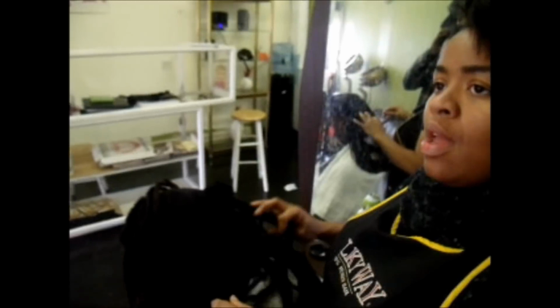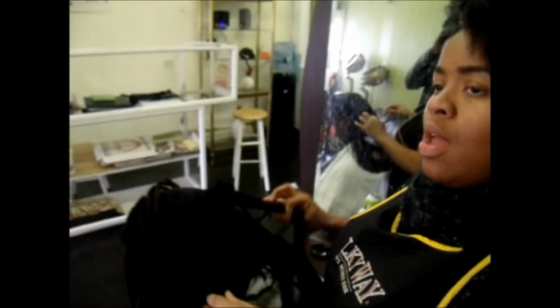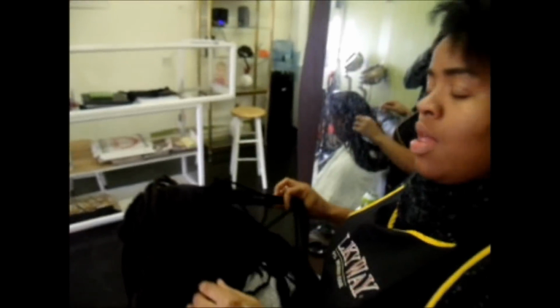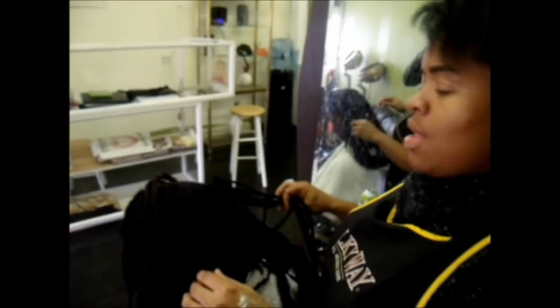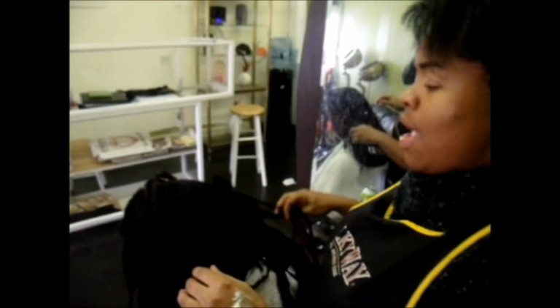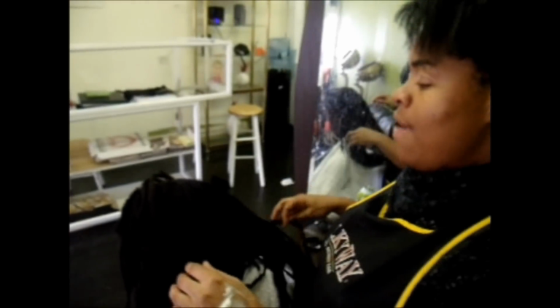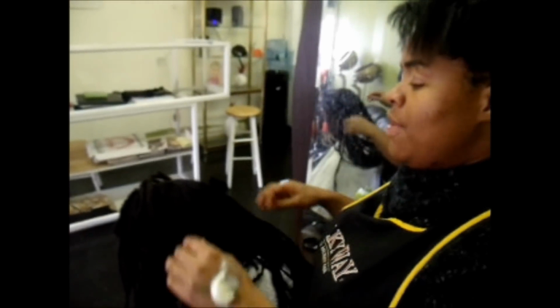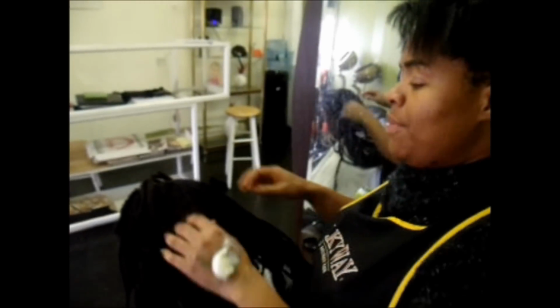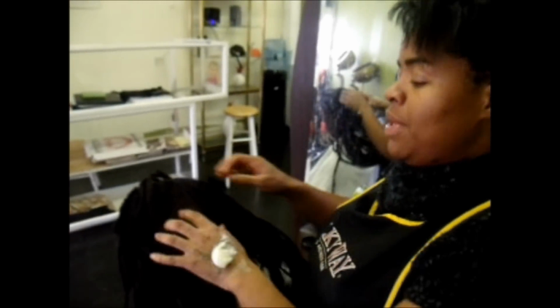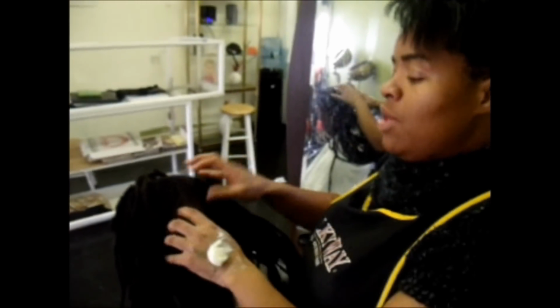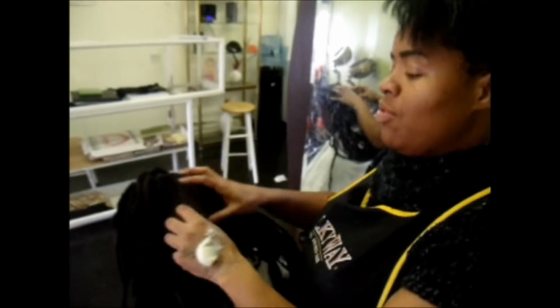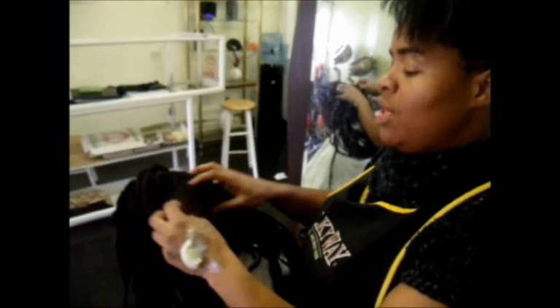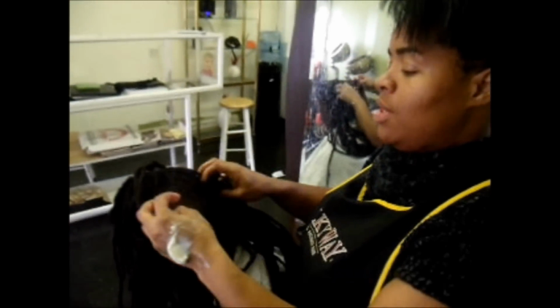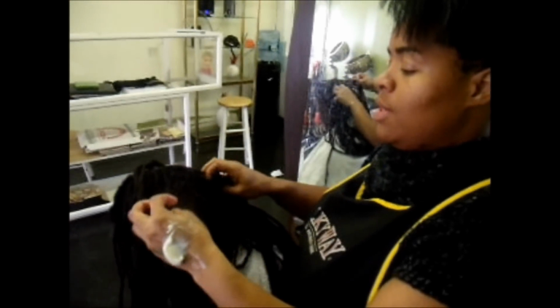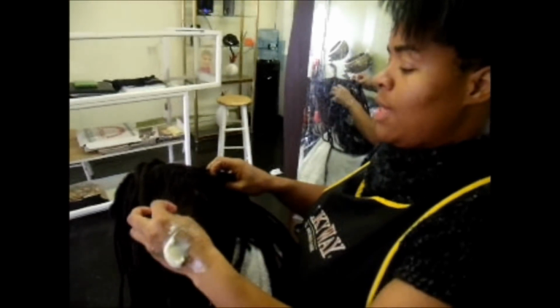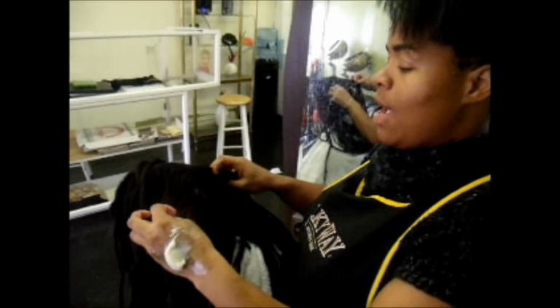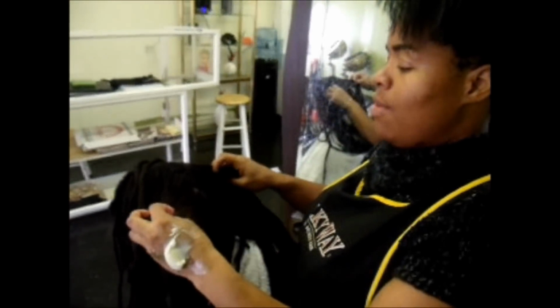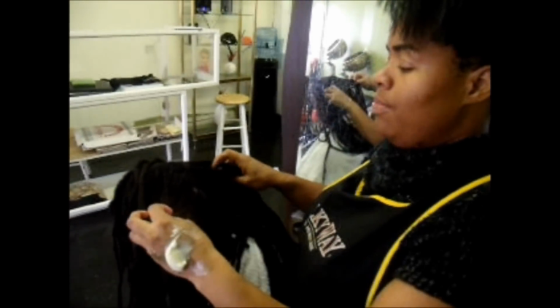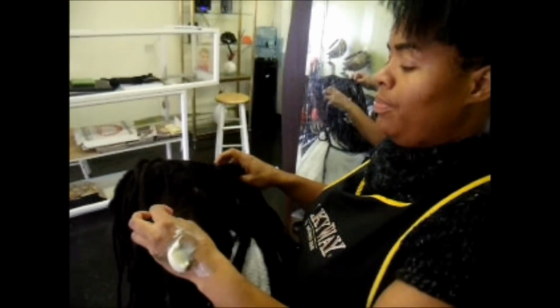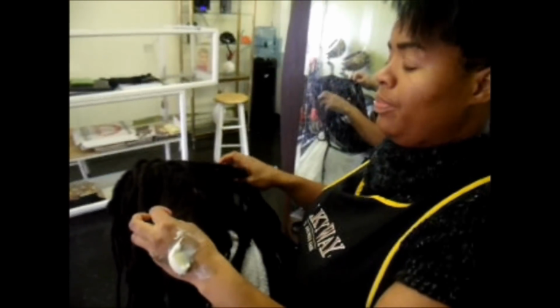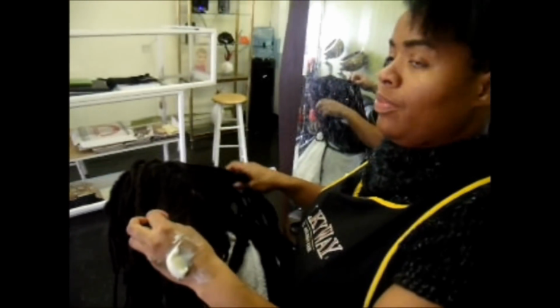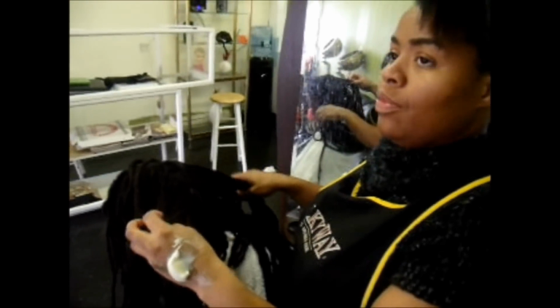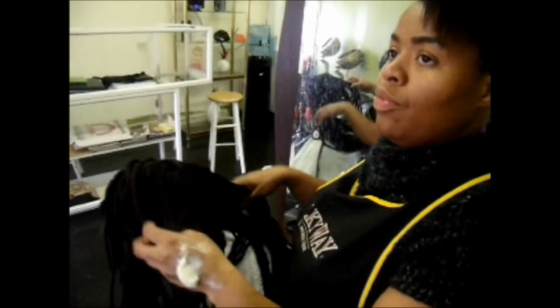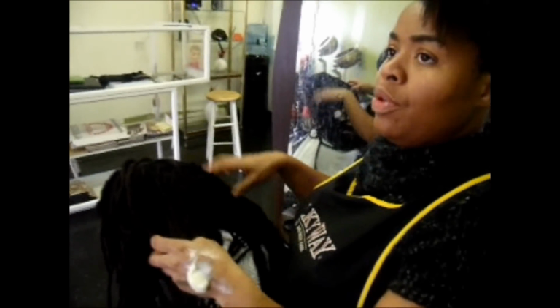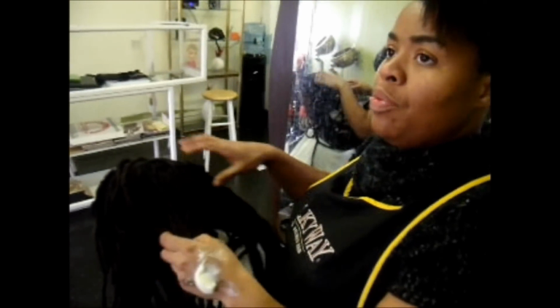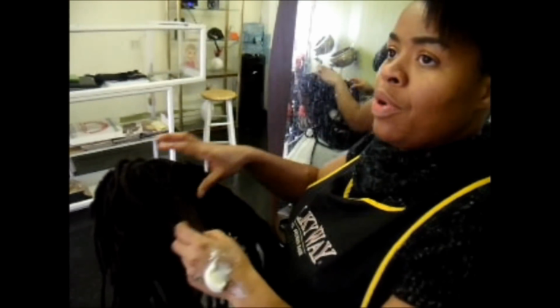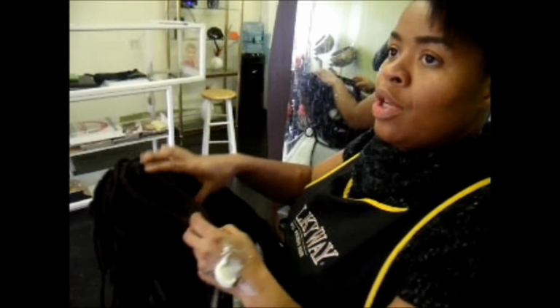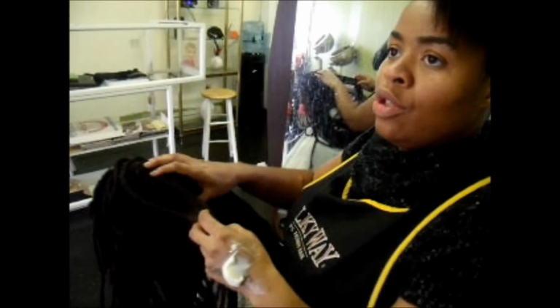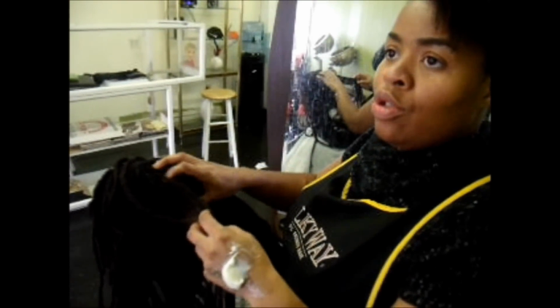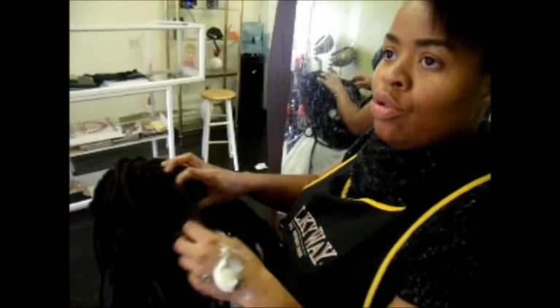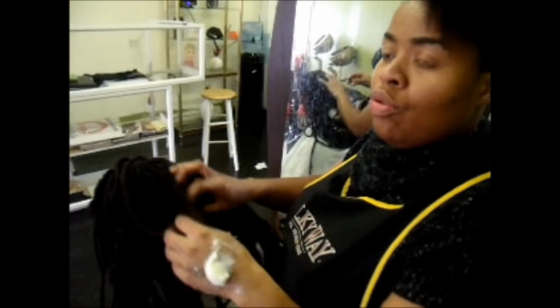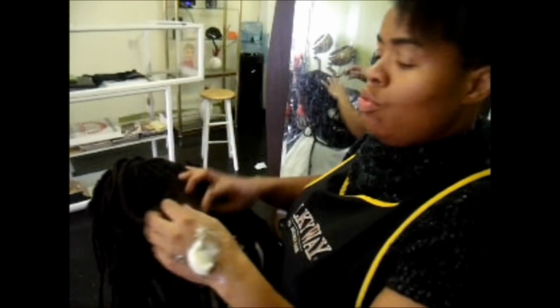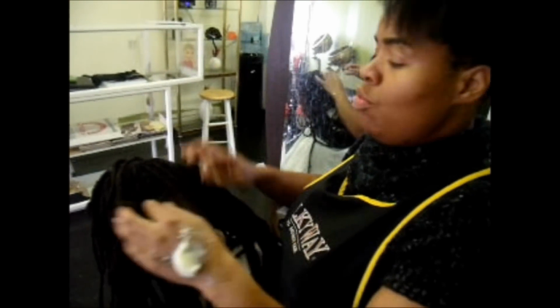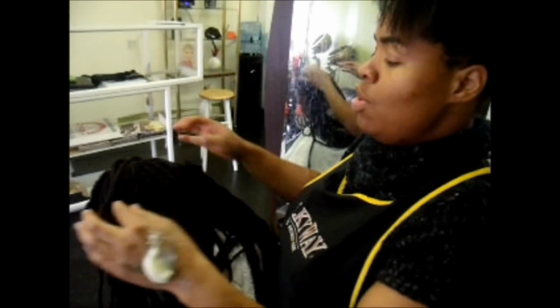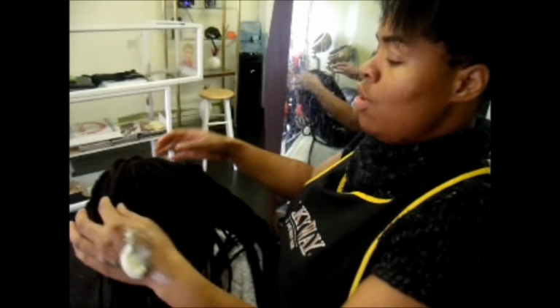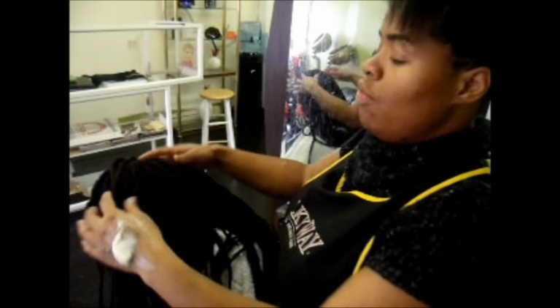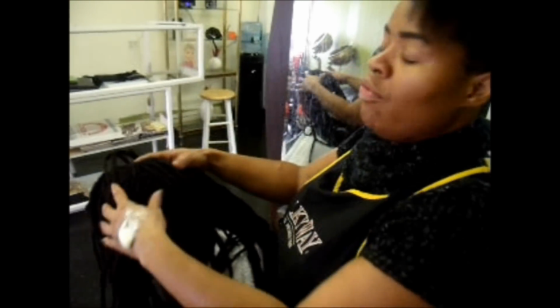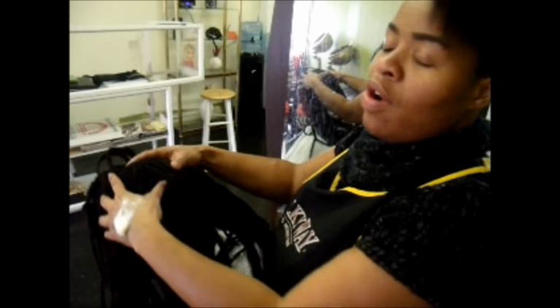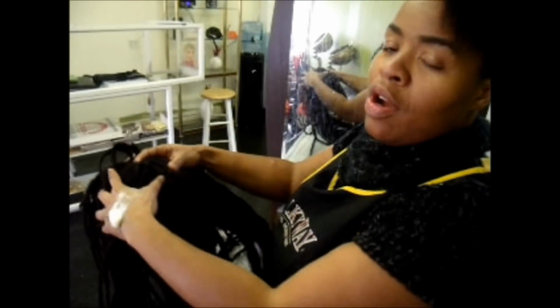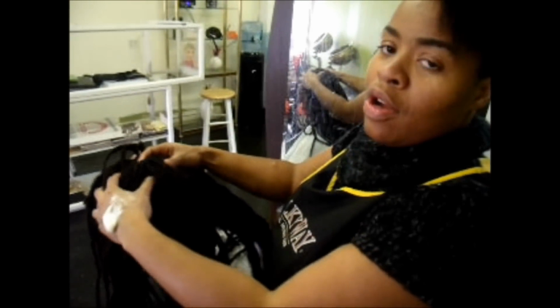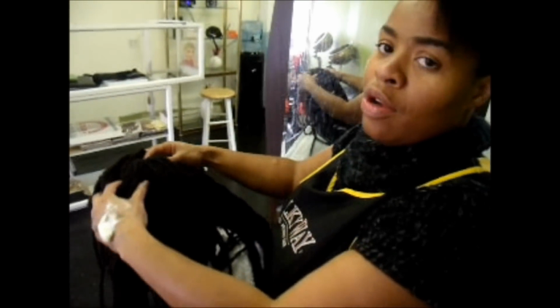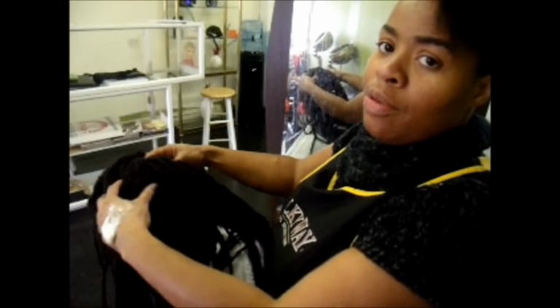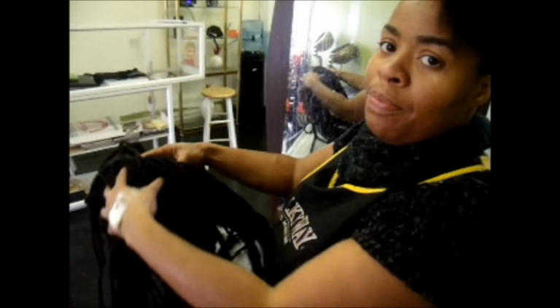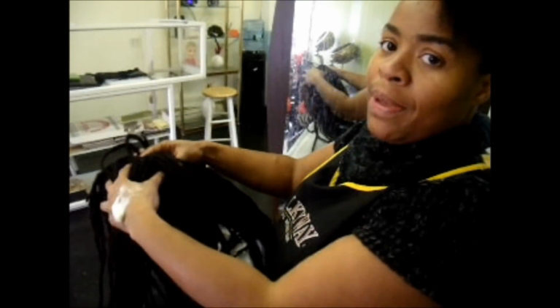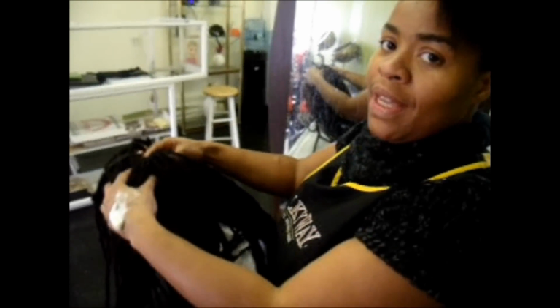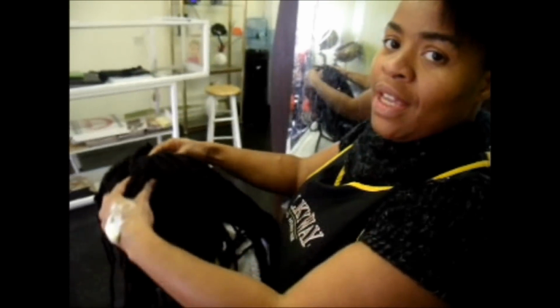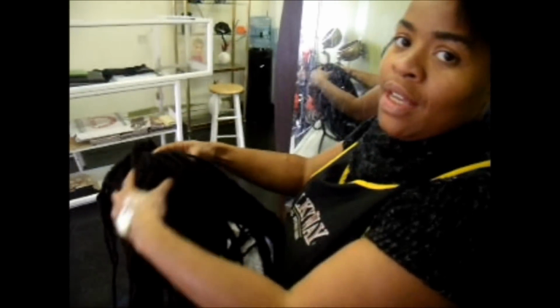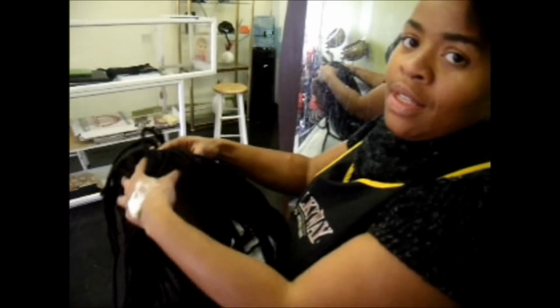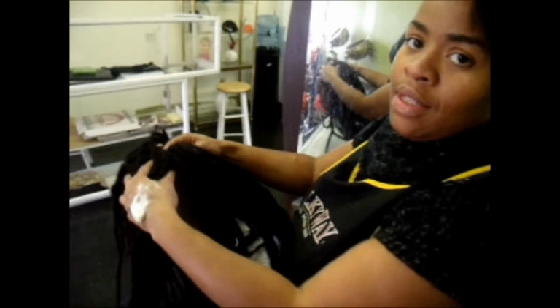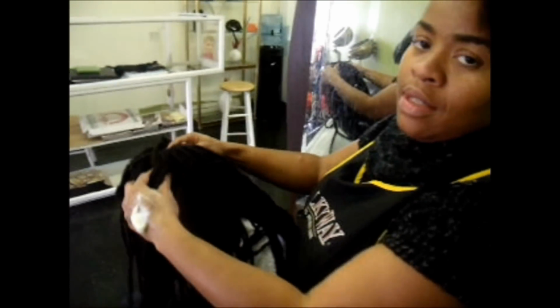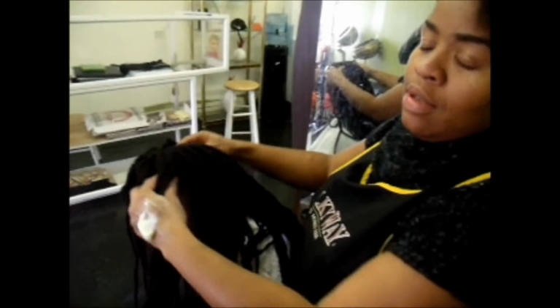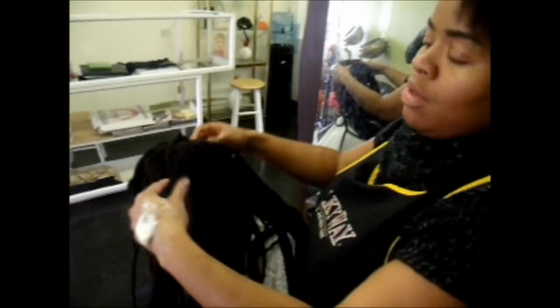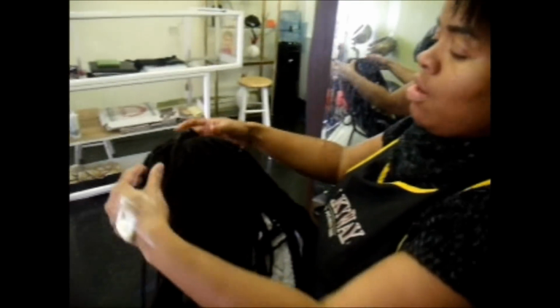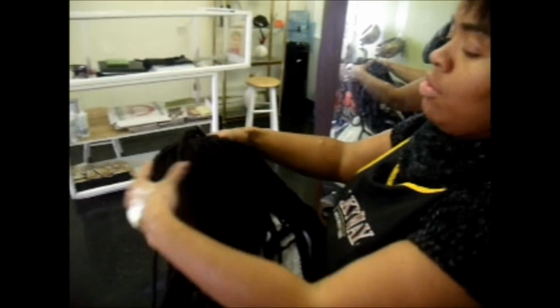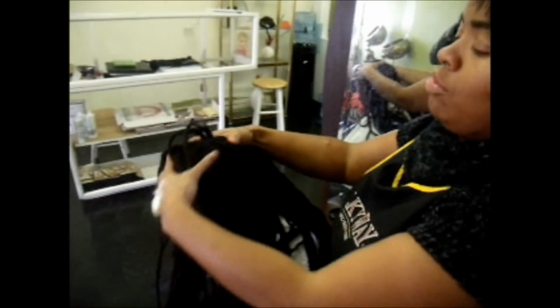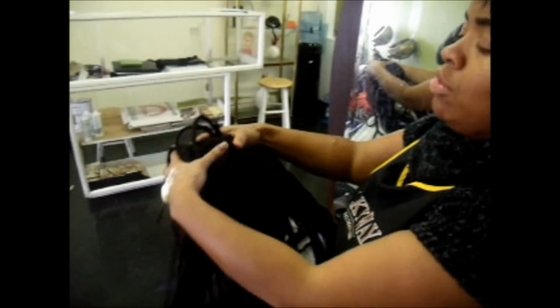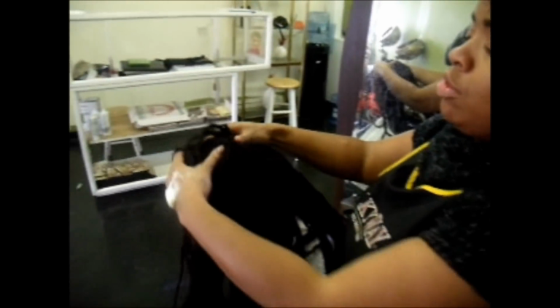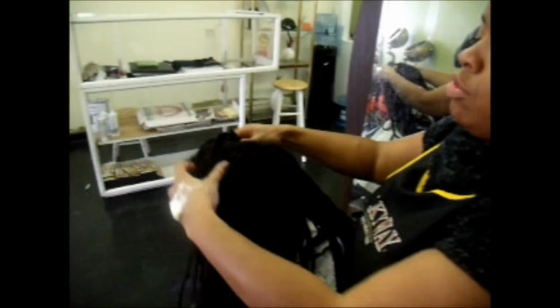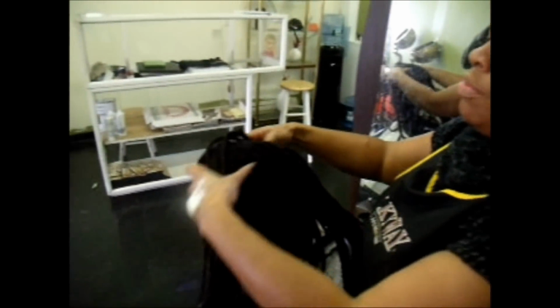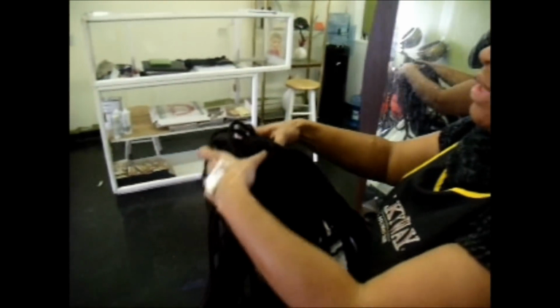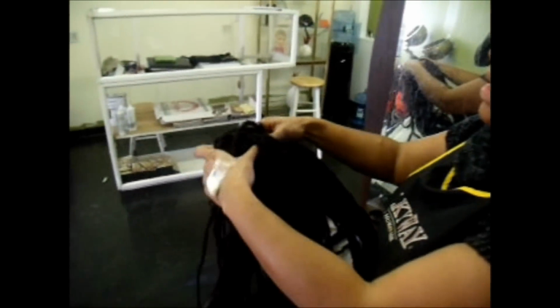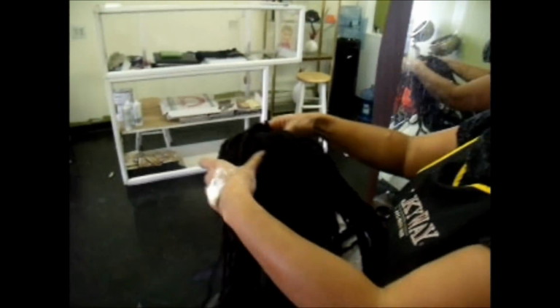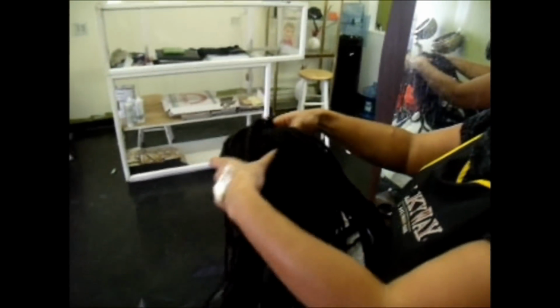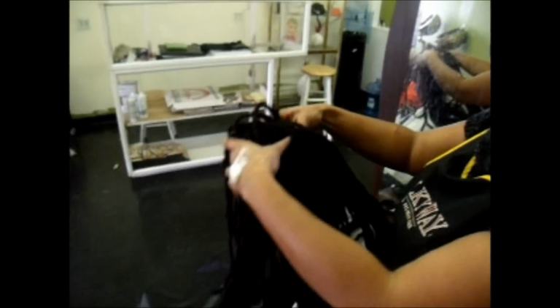Now after we grease the scalp, we want to rub it — do a little massage.